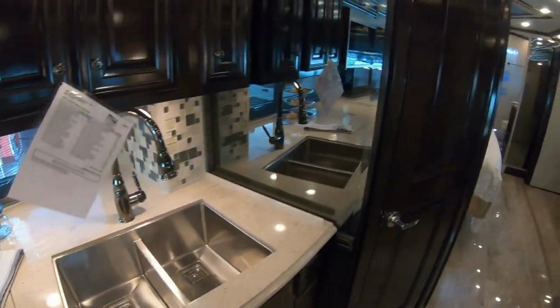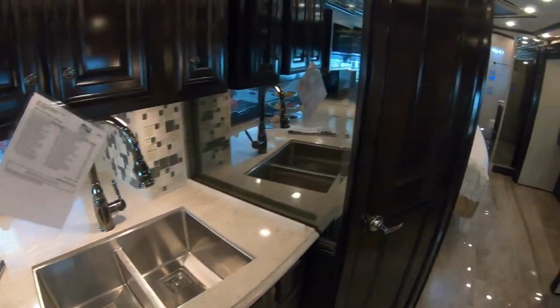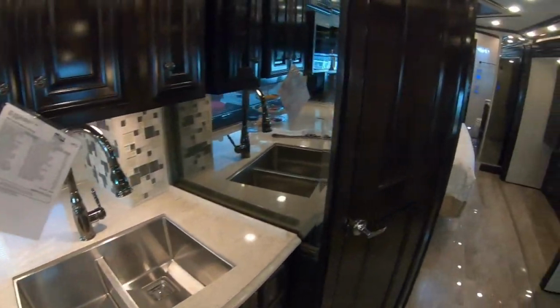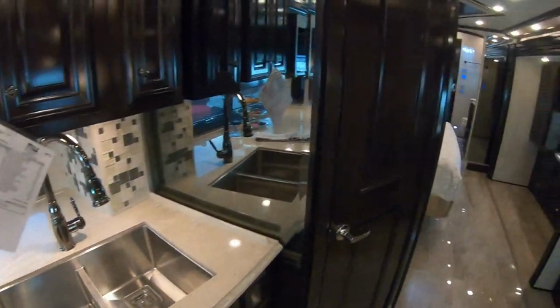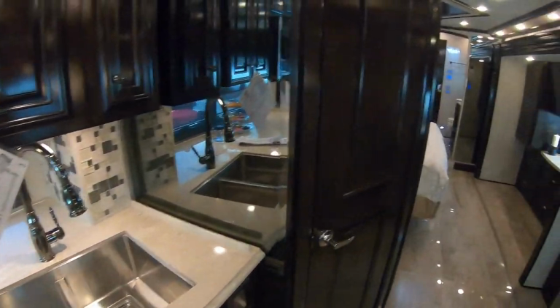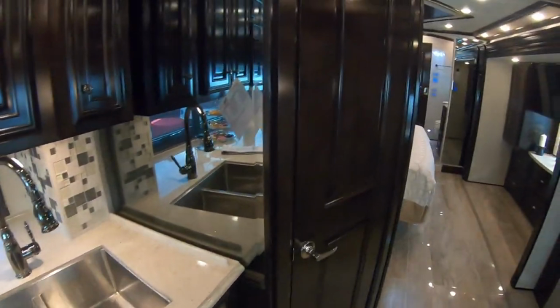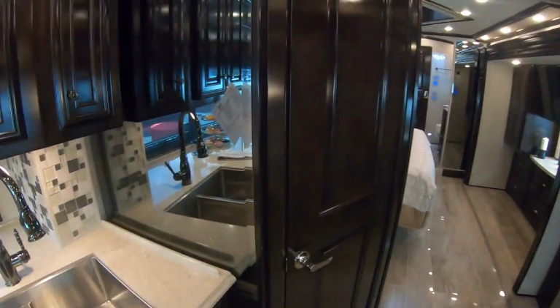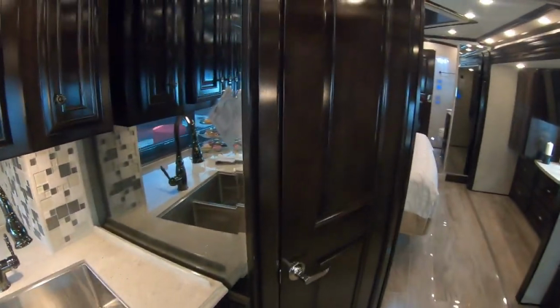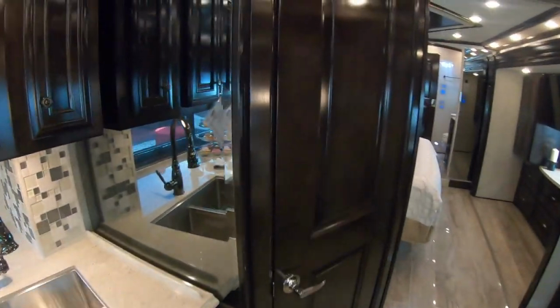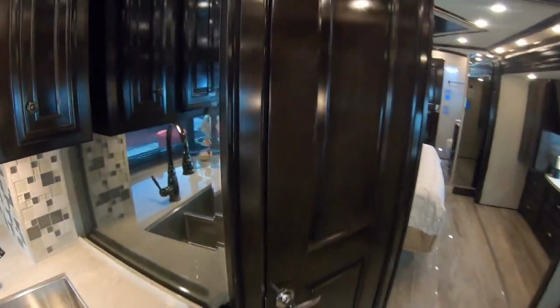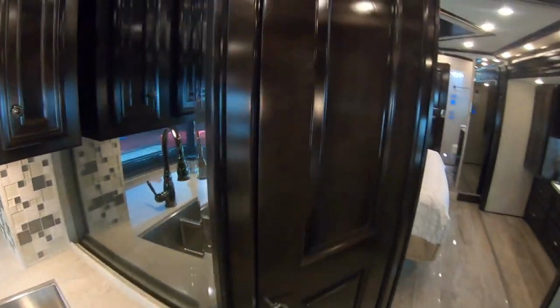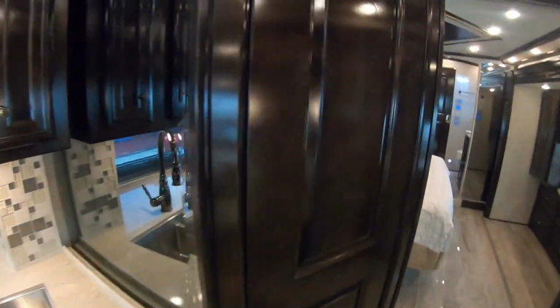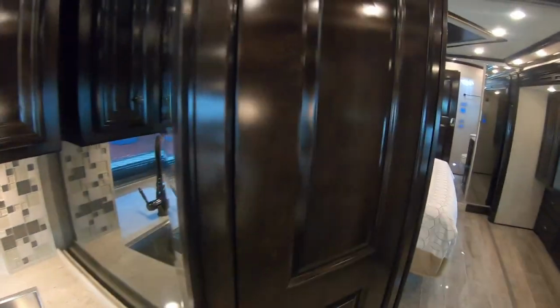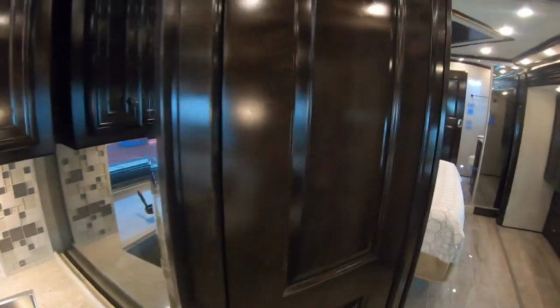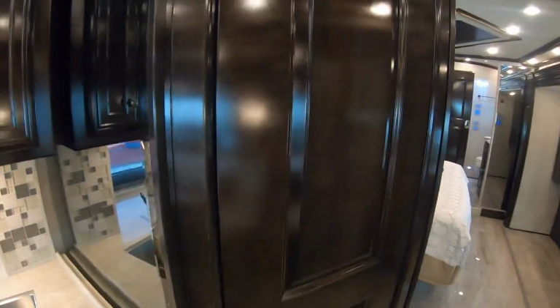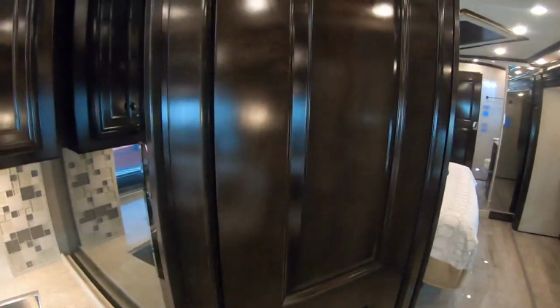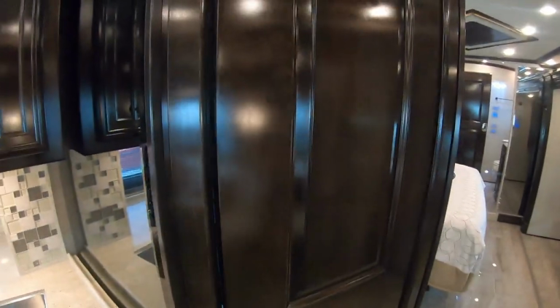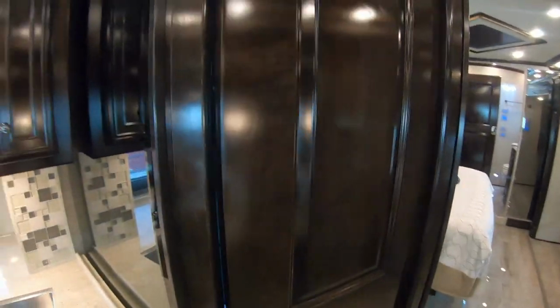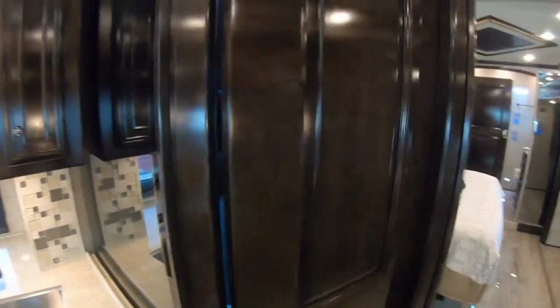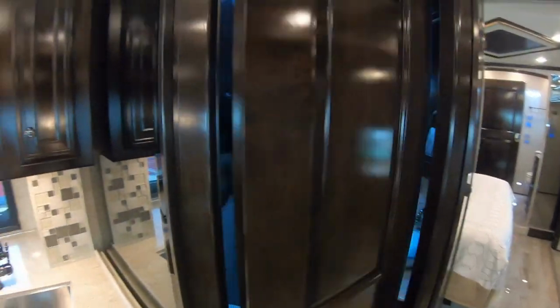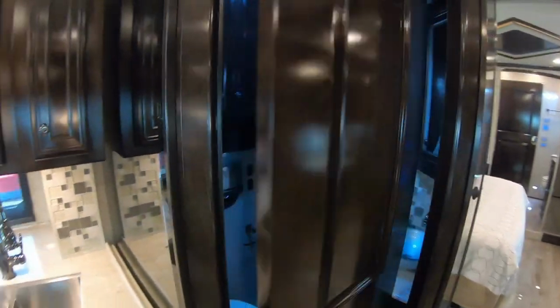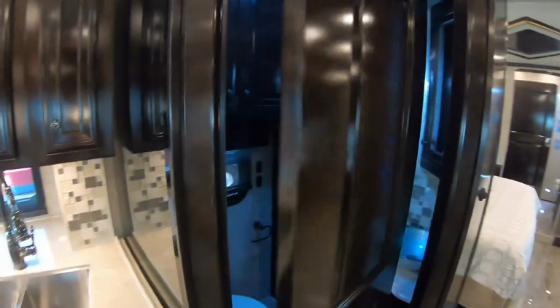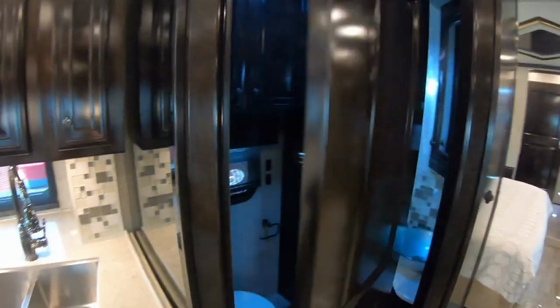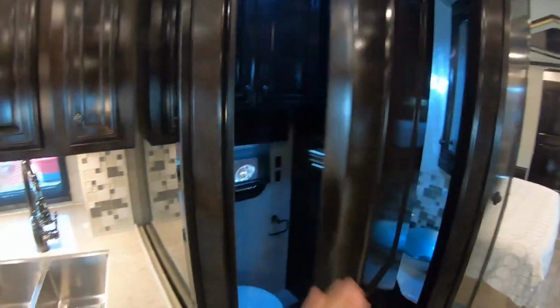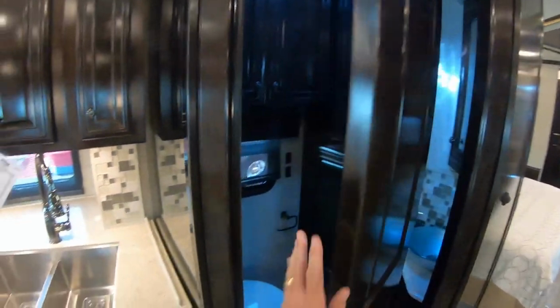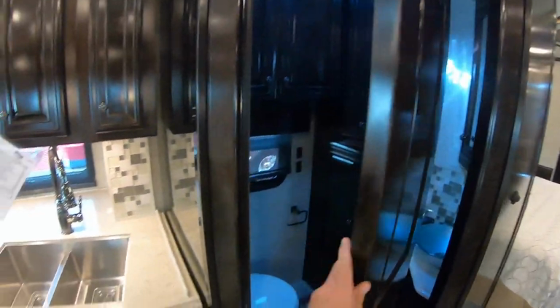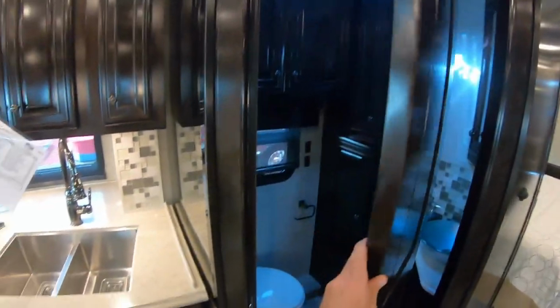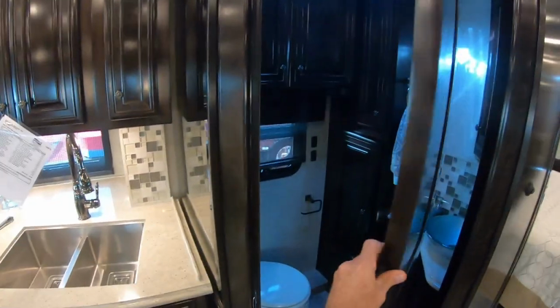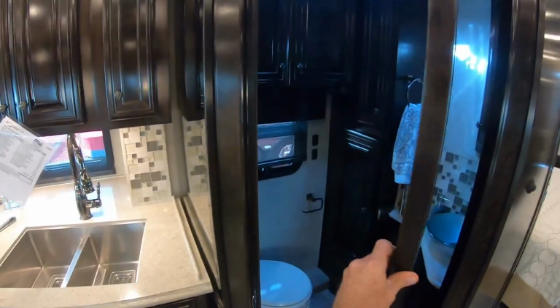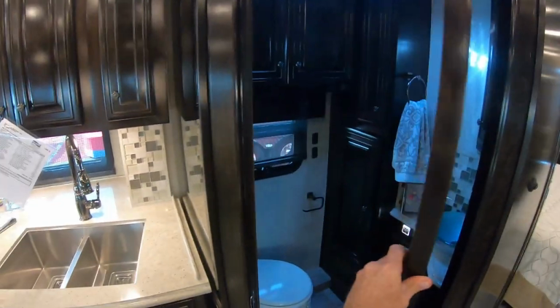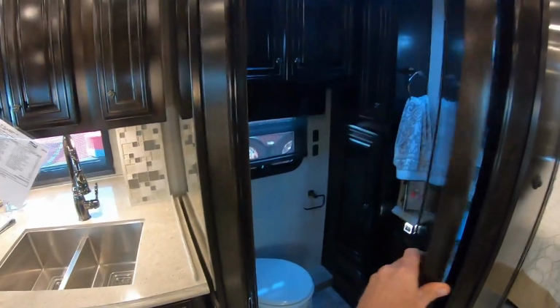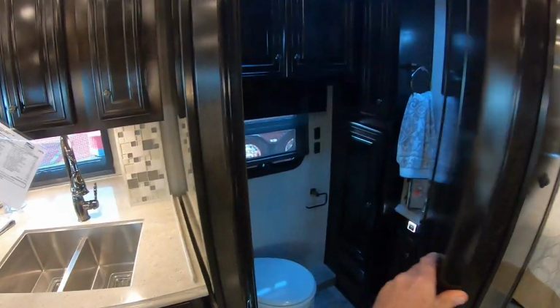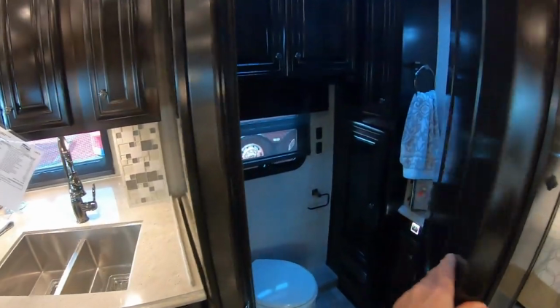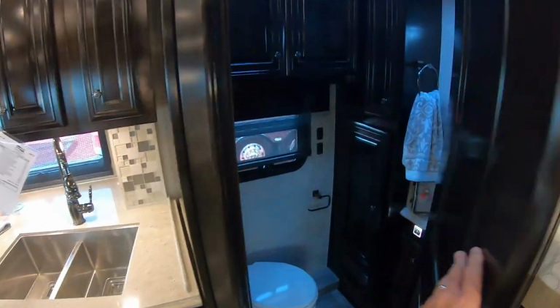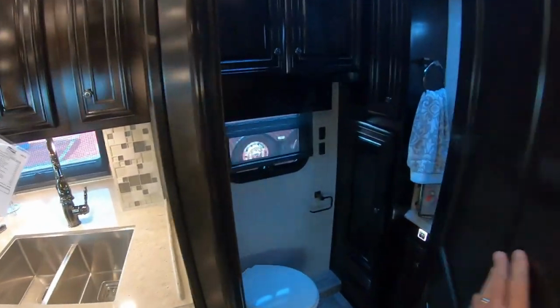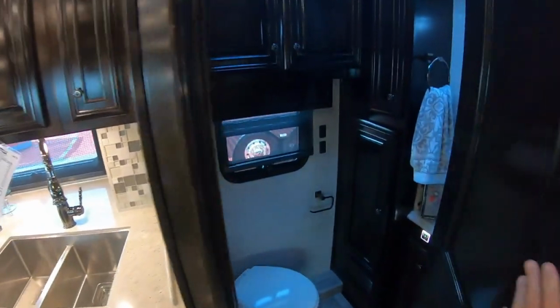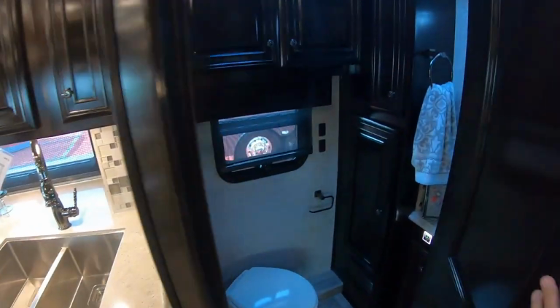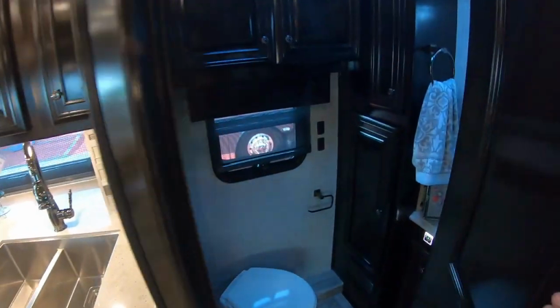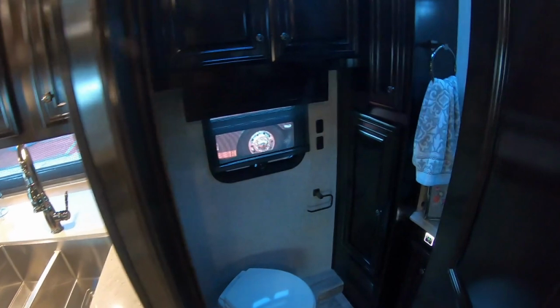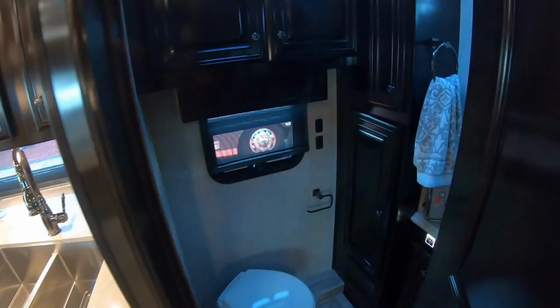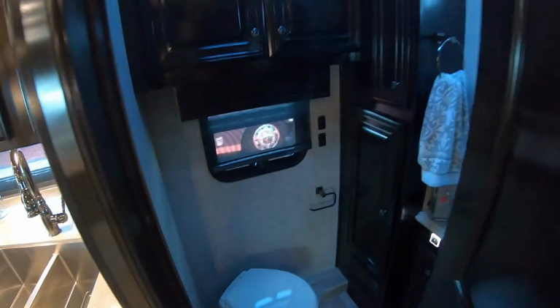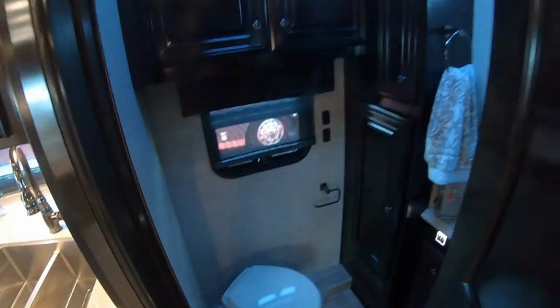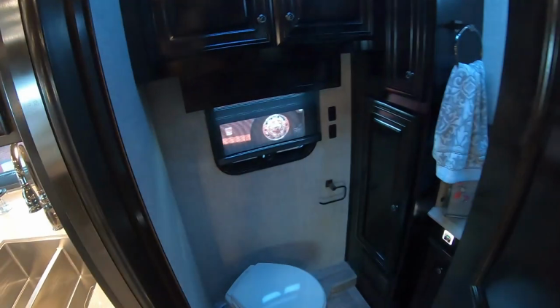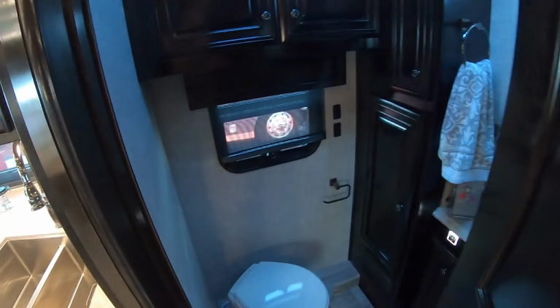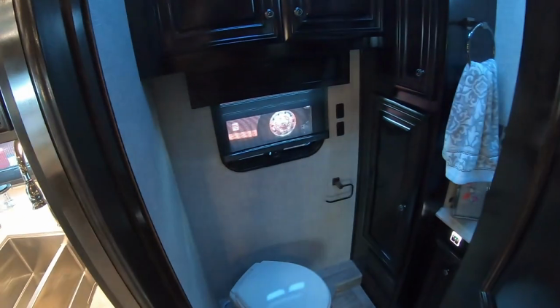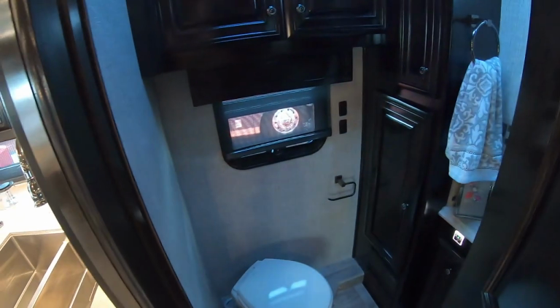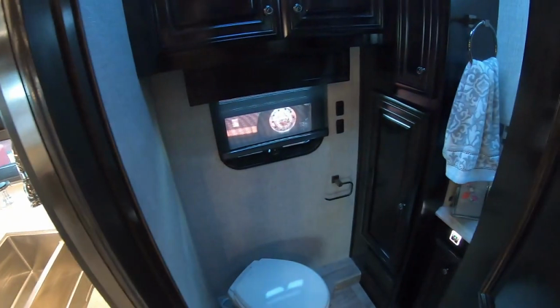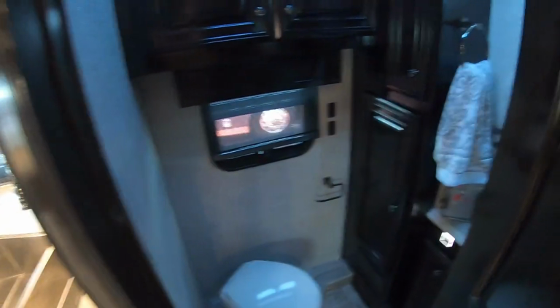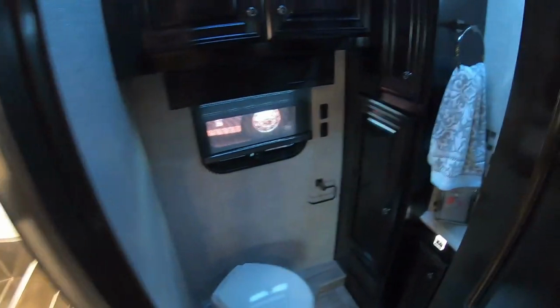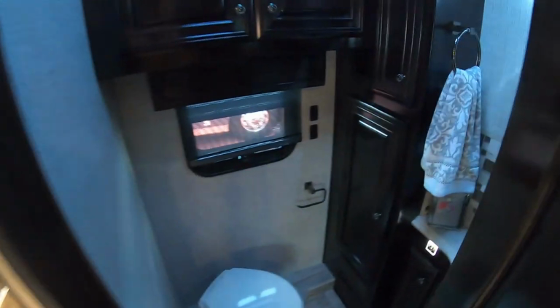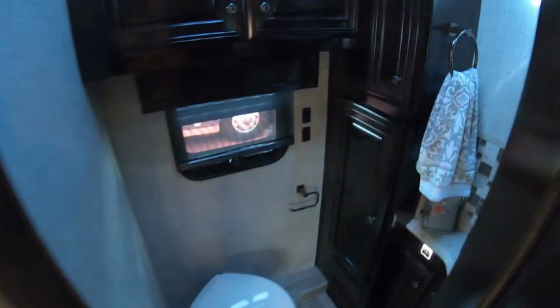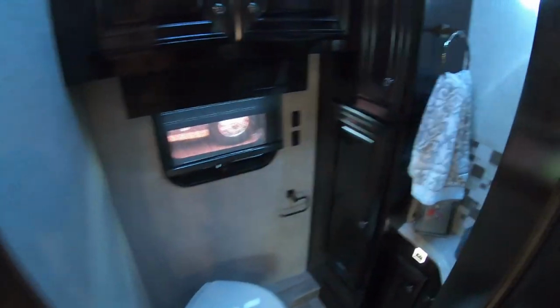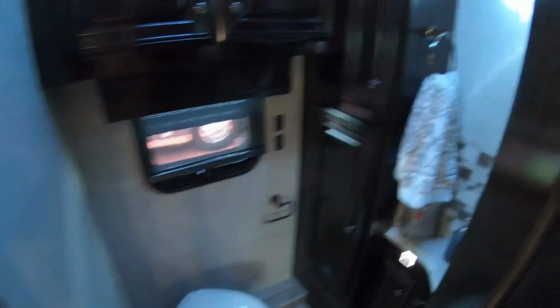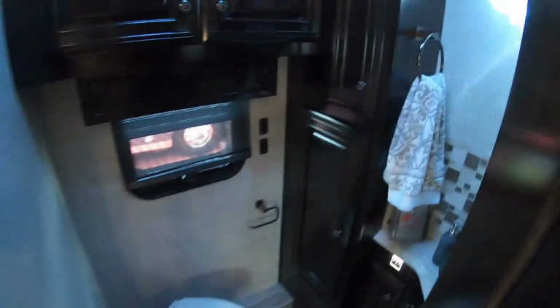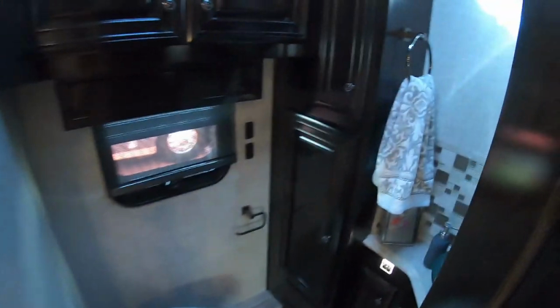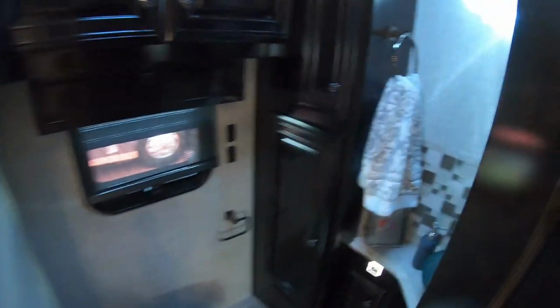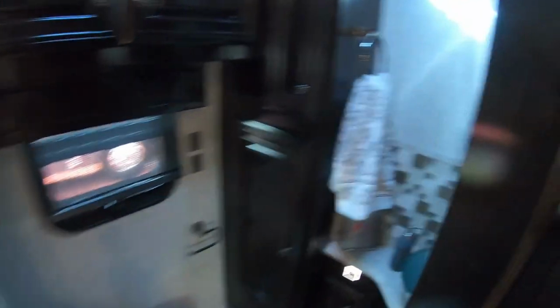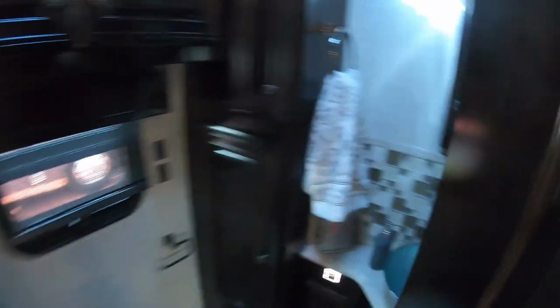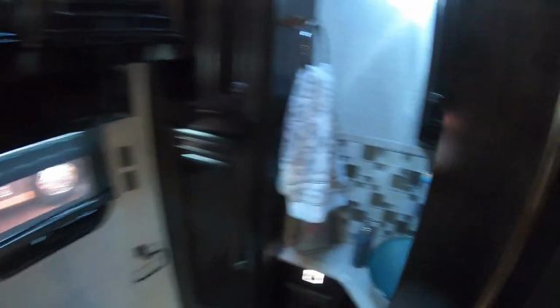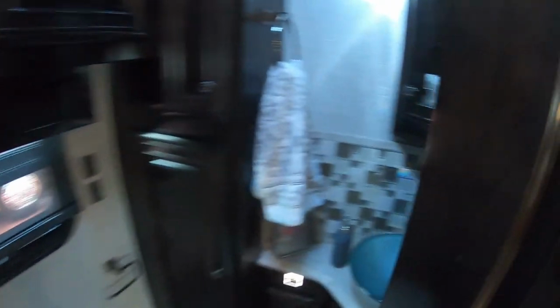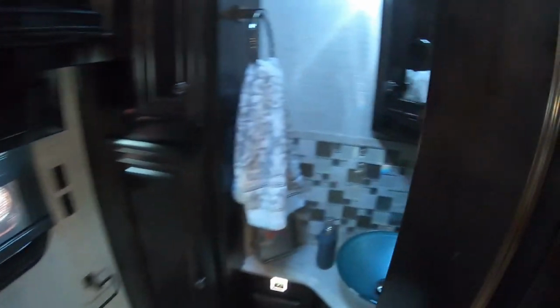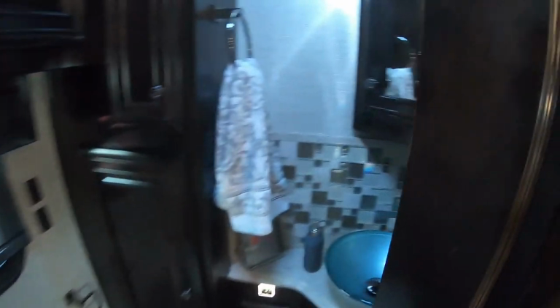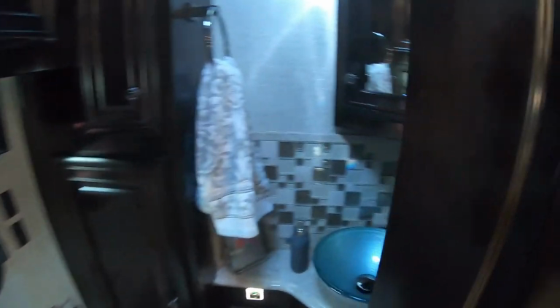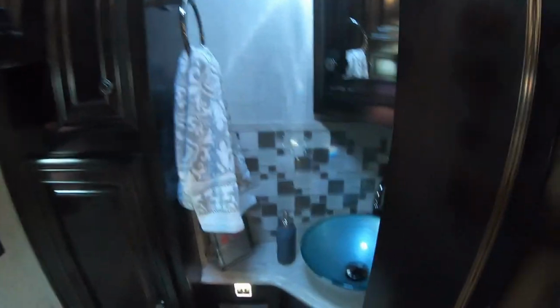Midship we have a half bath here with a sink.